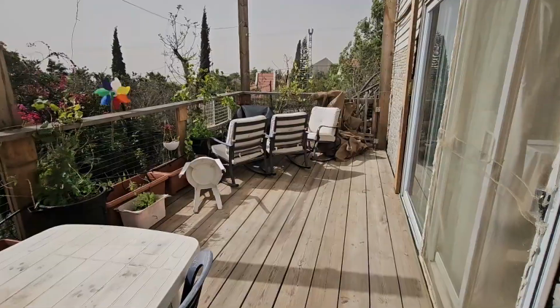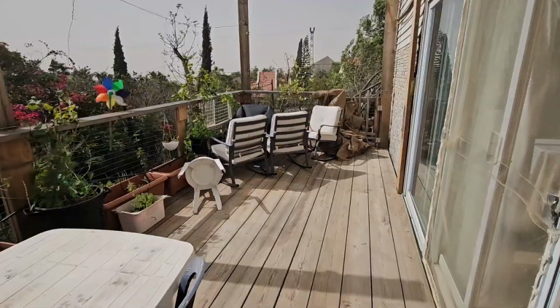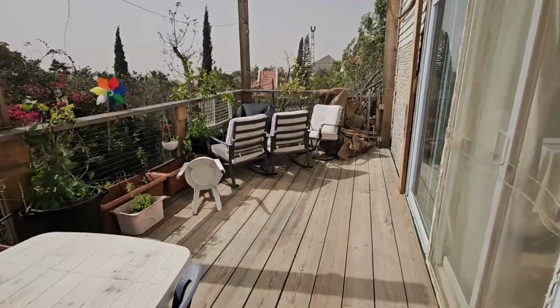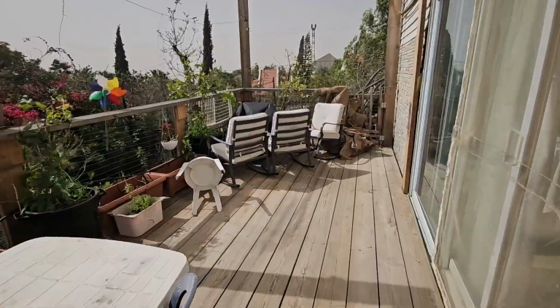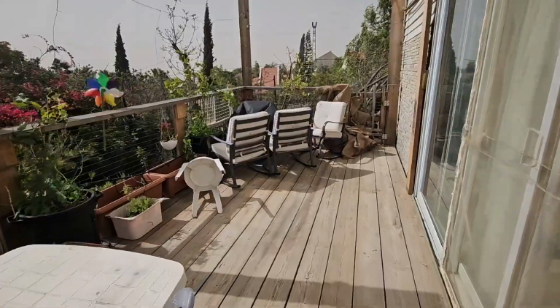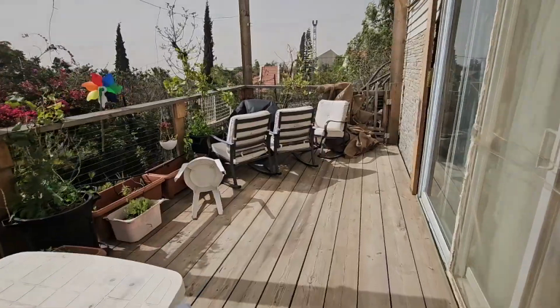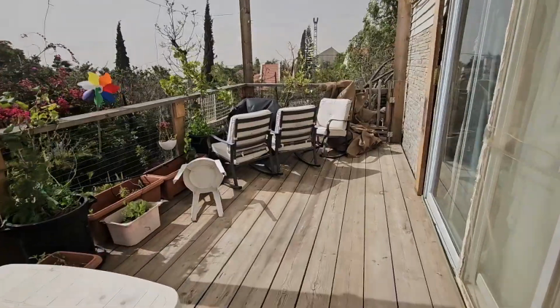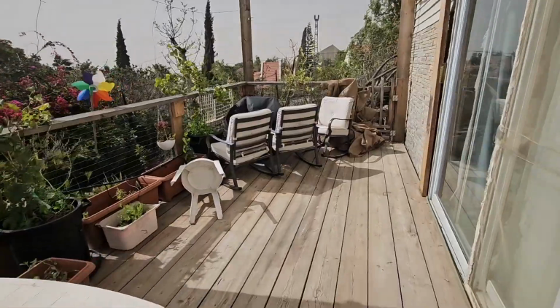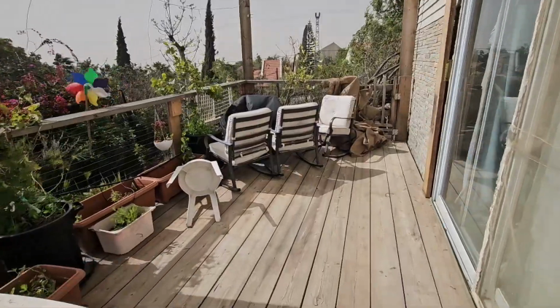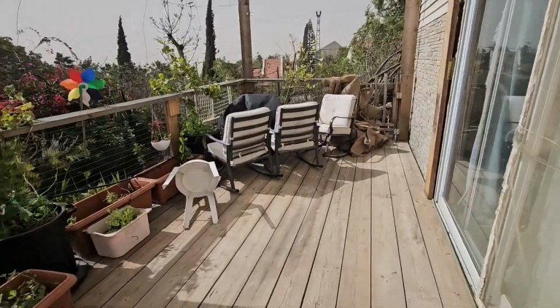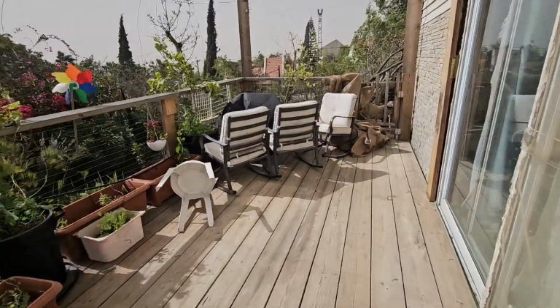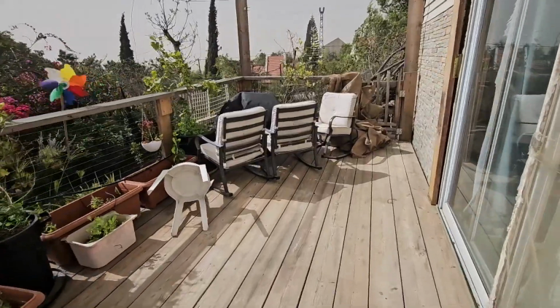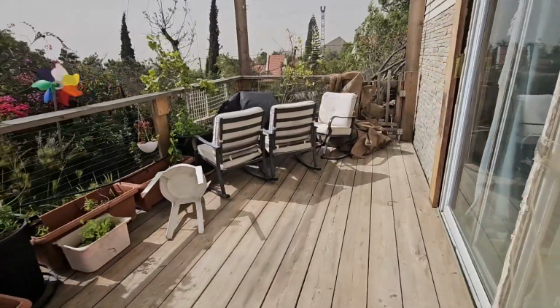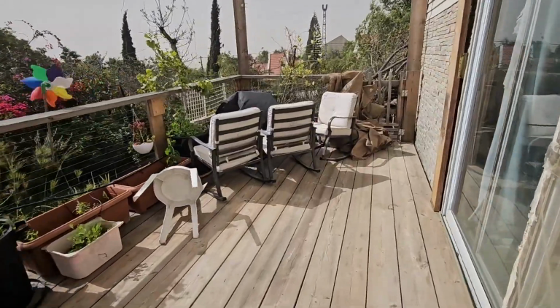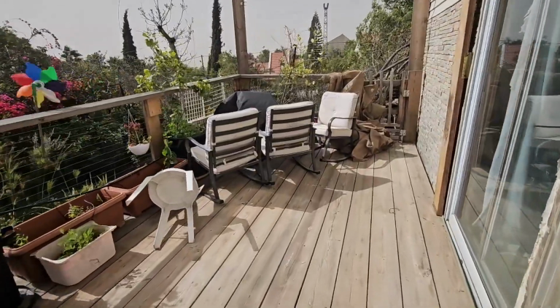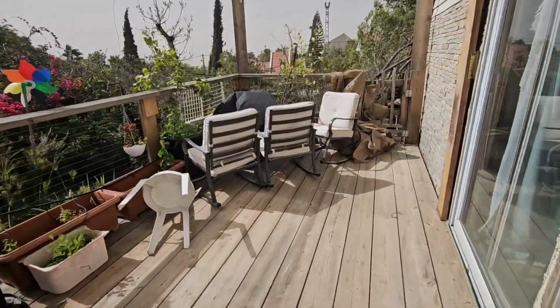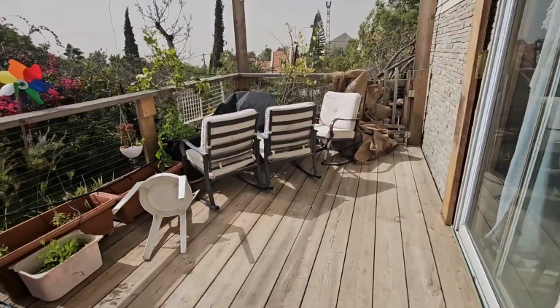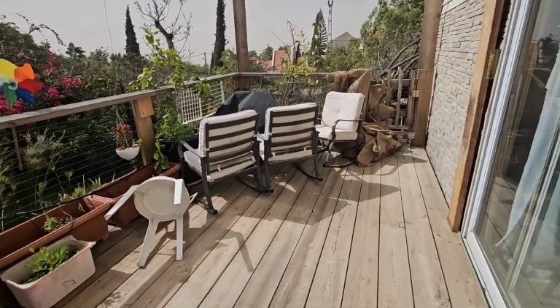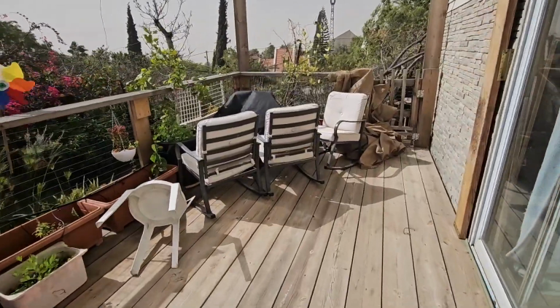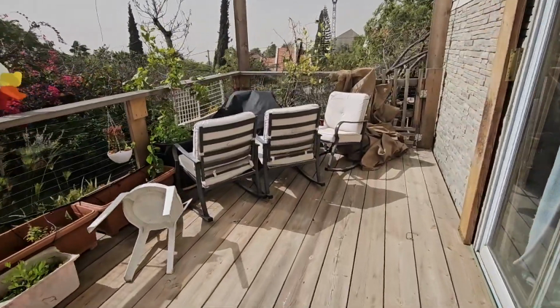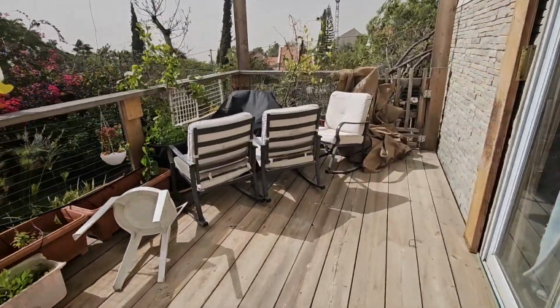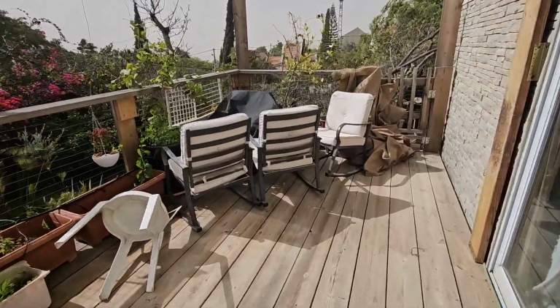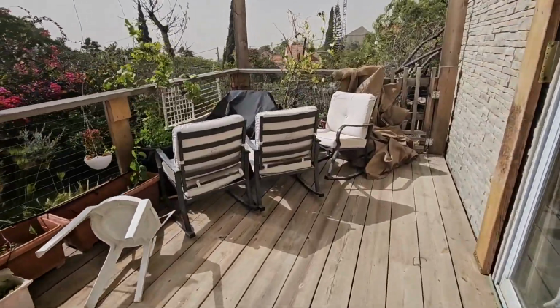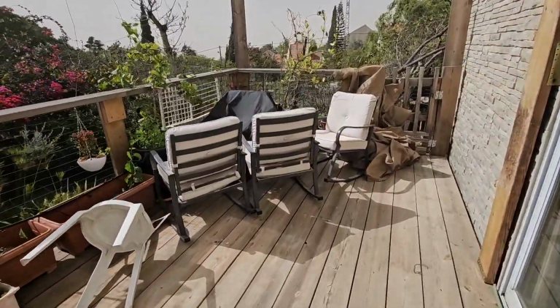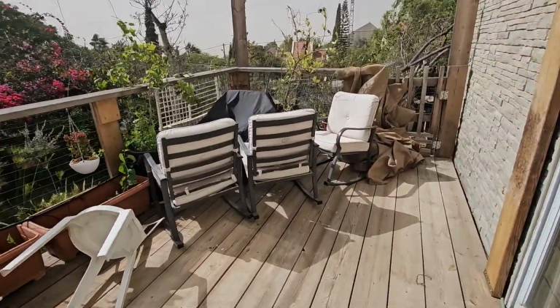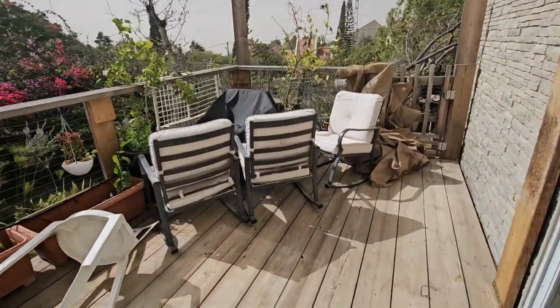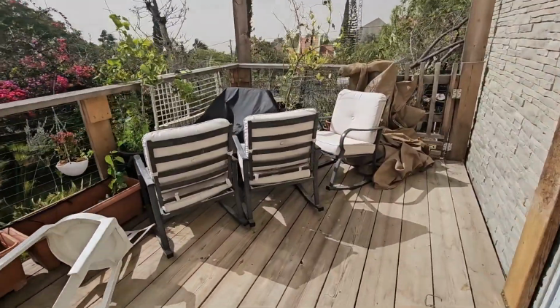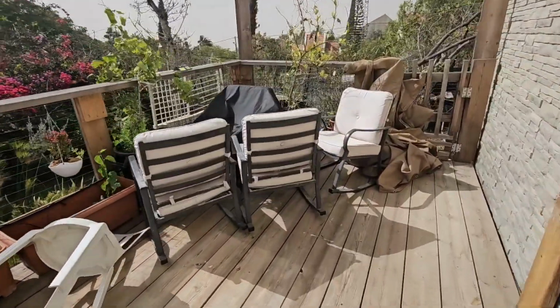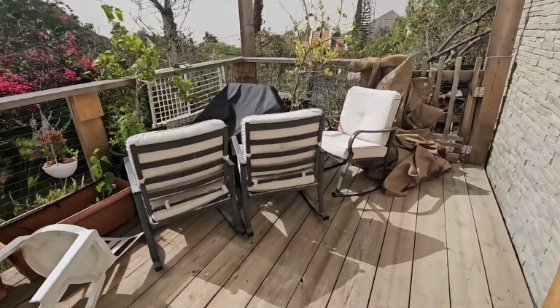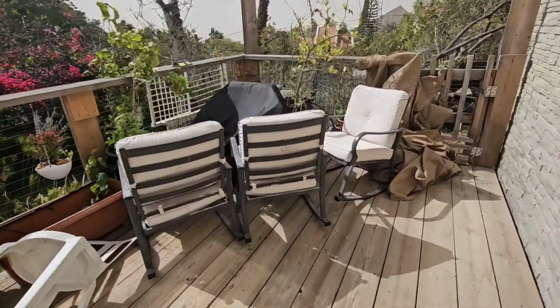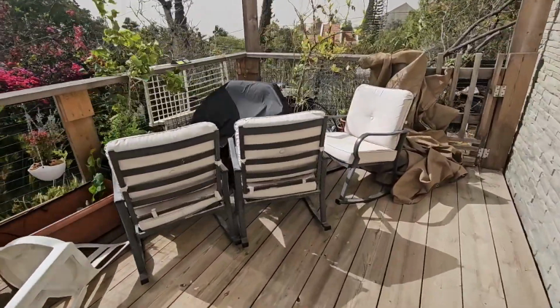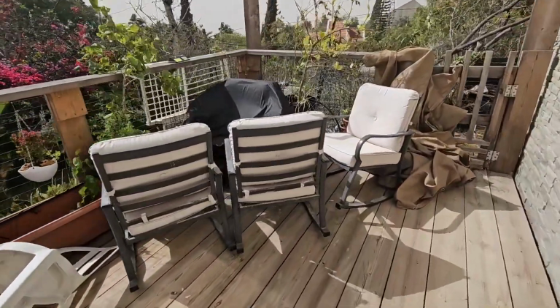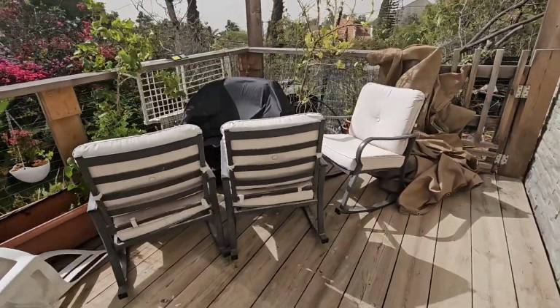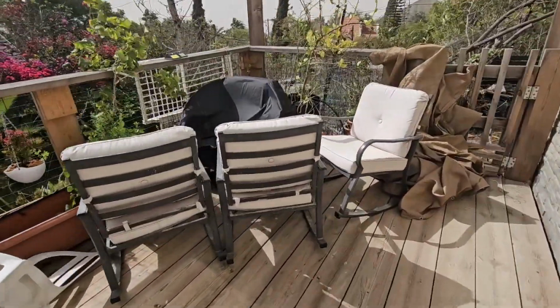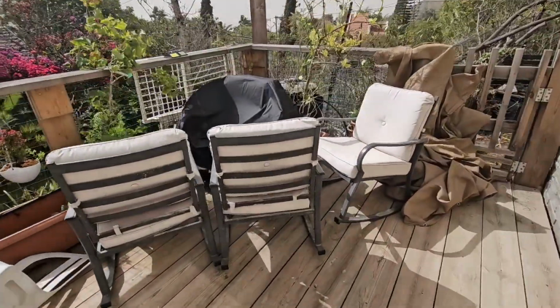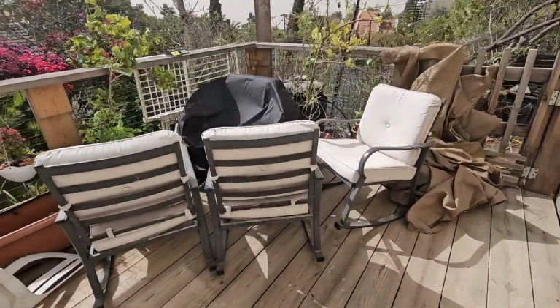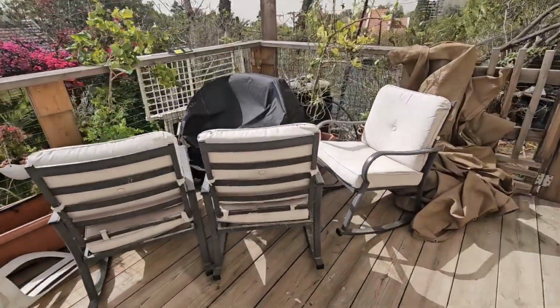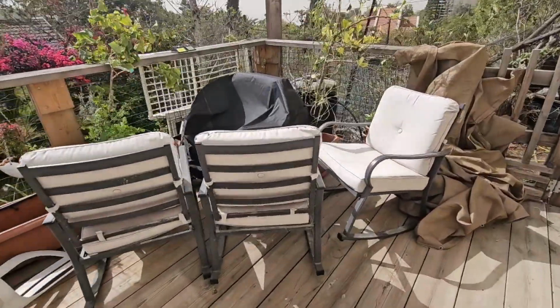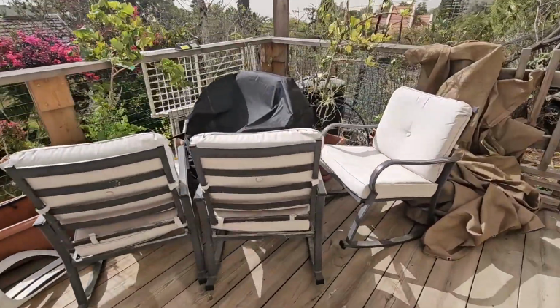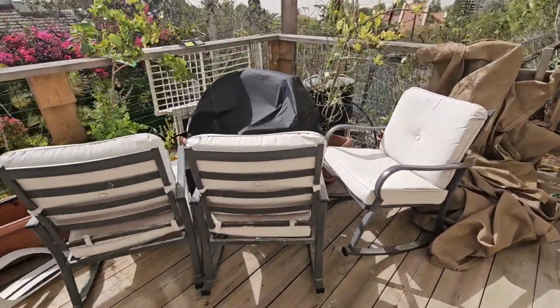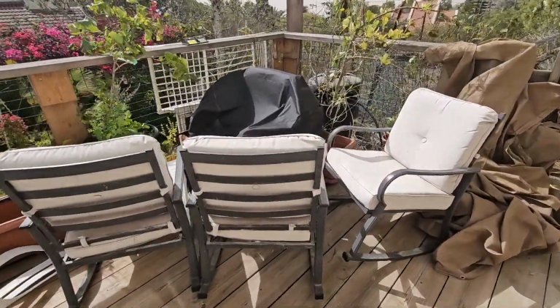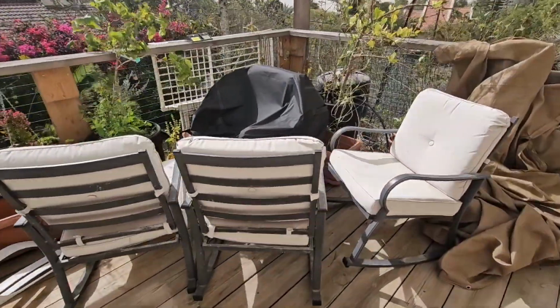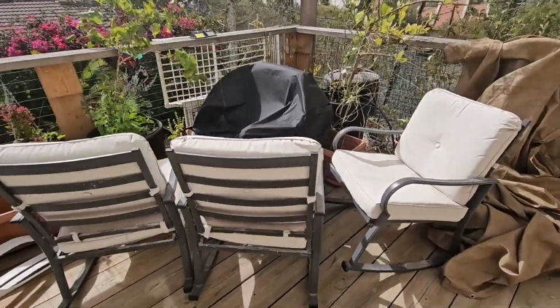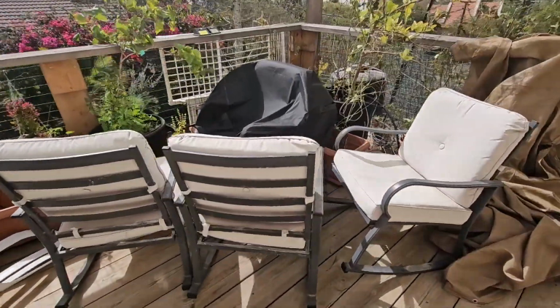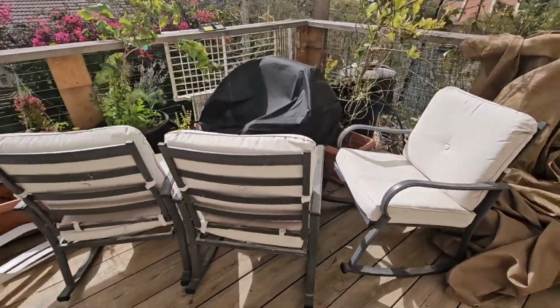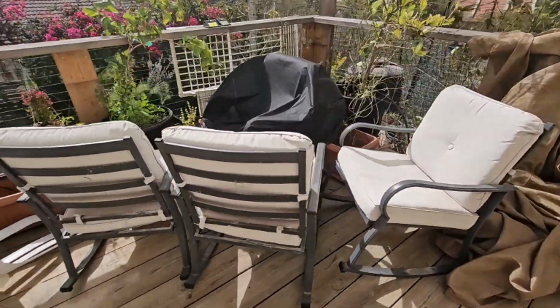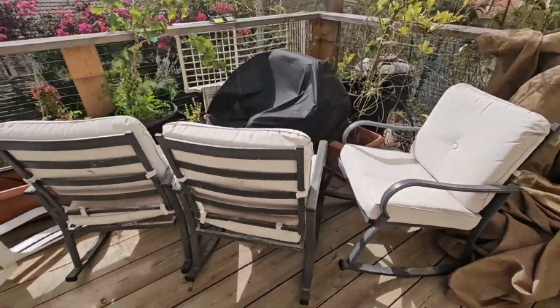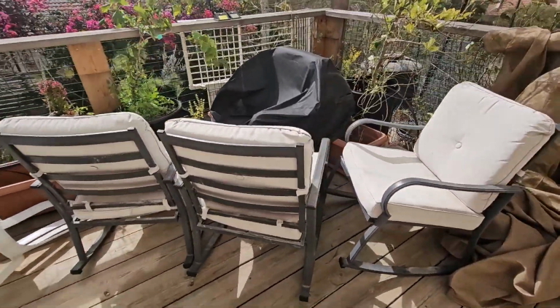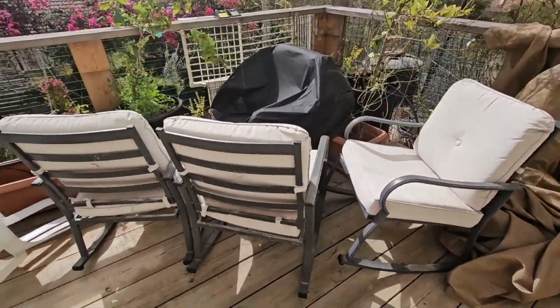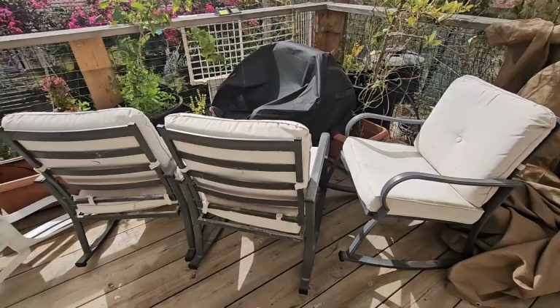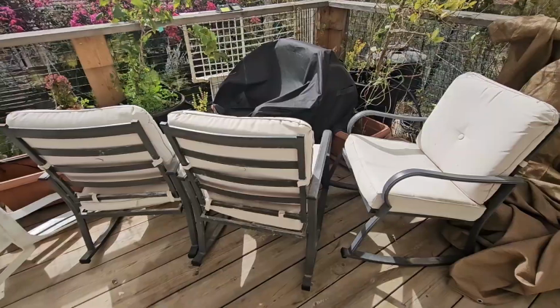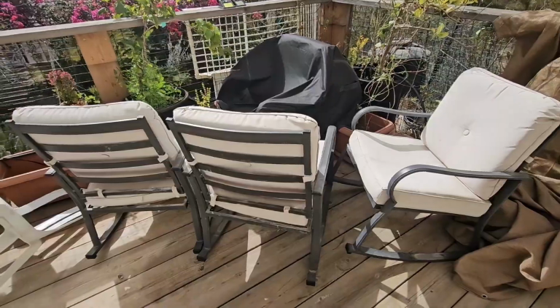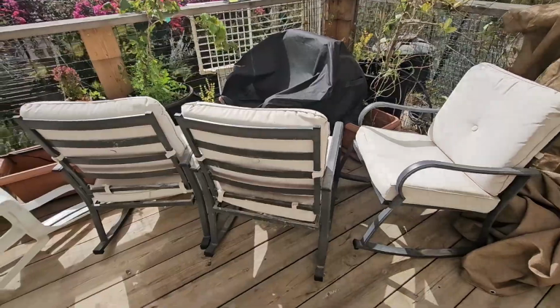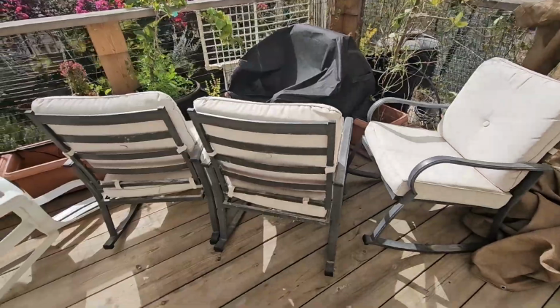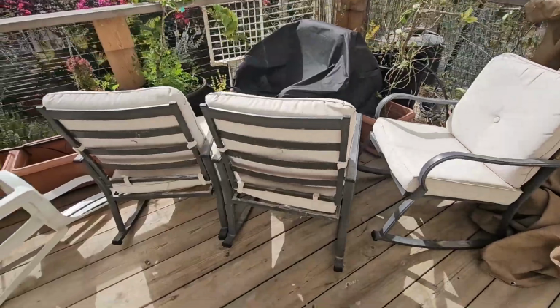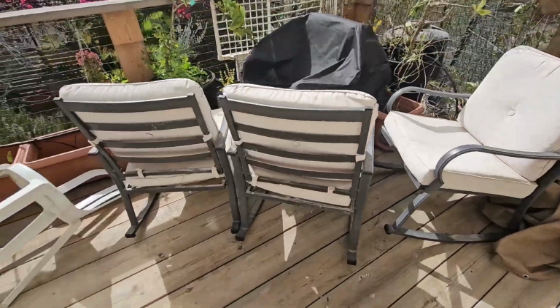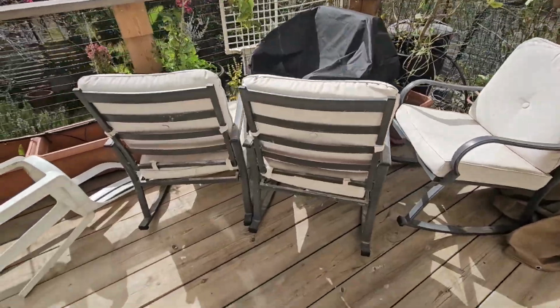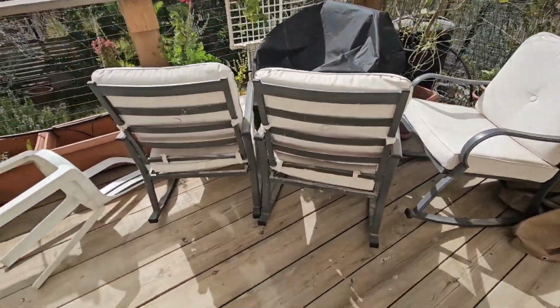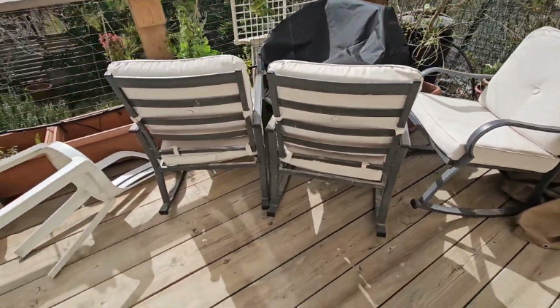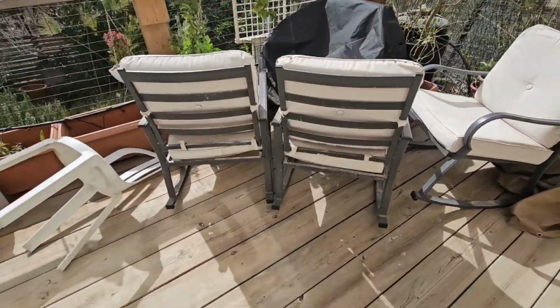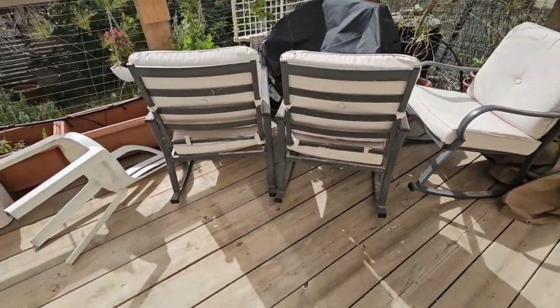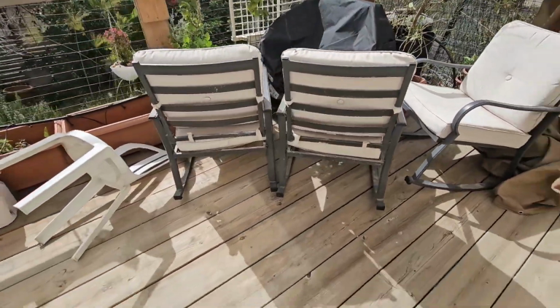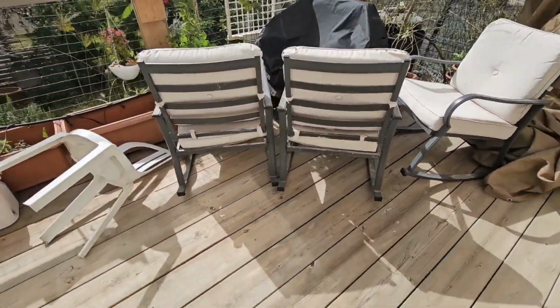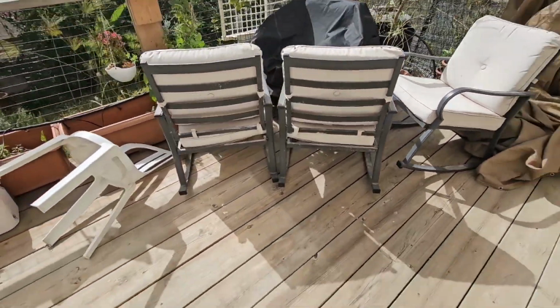My goodness. What happened here? Everything blown over. Wow.